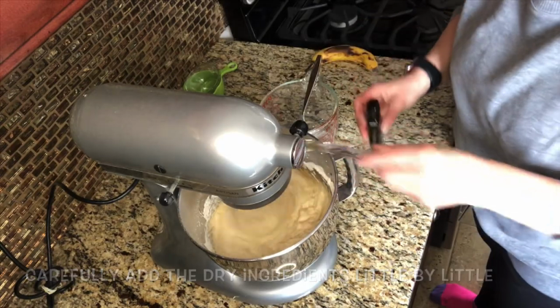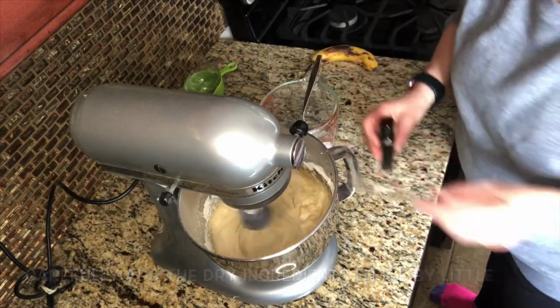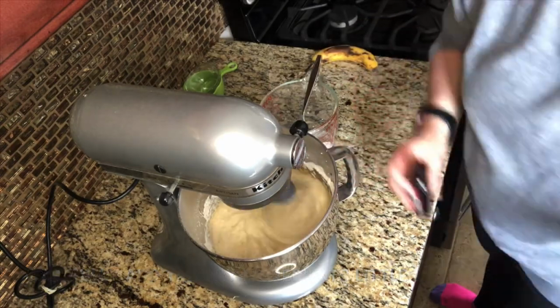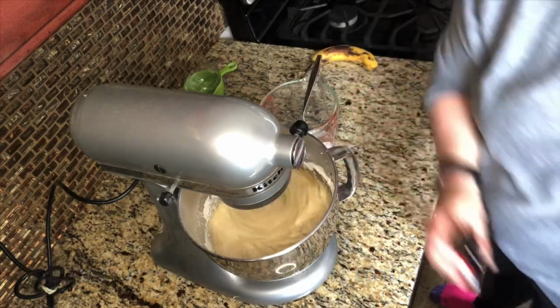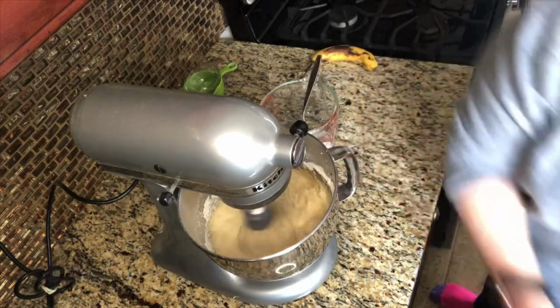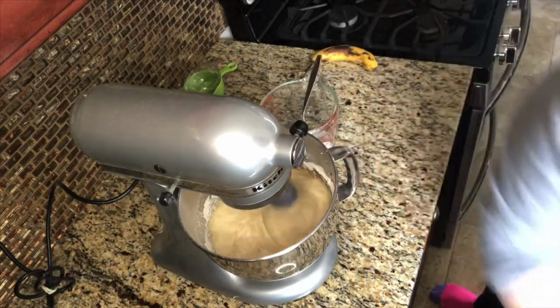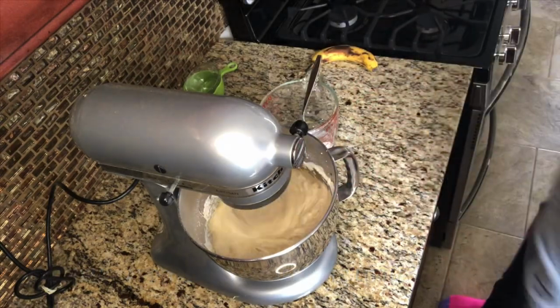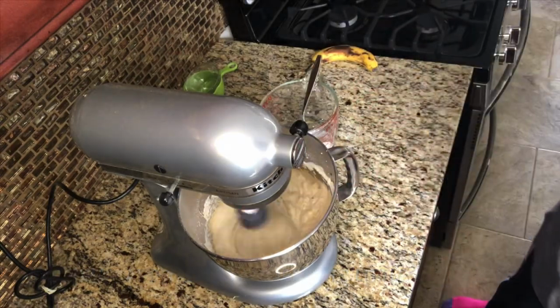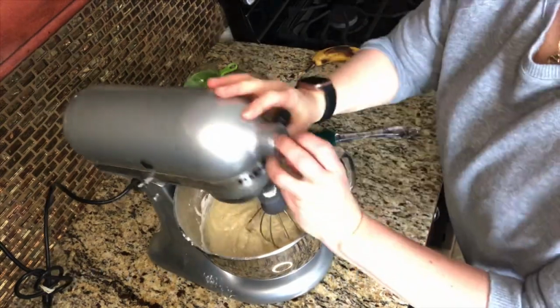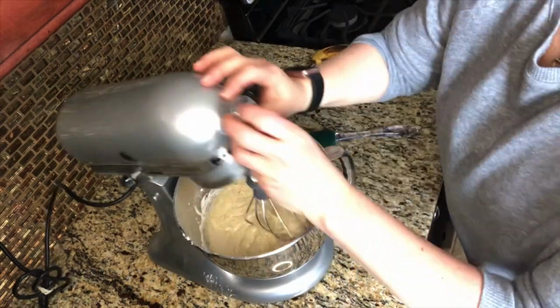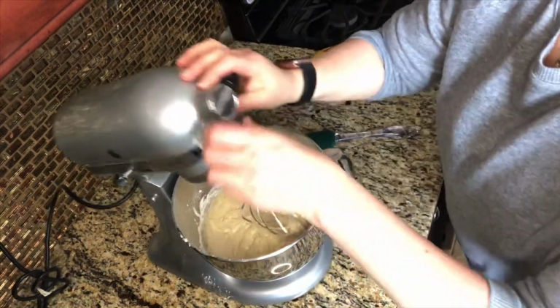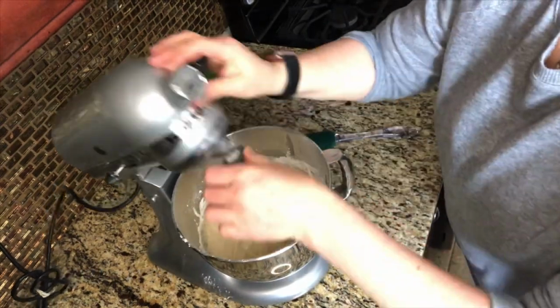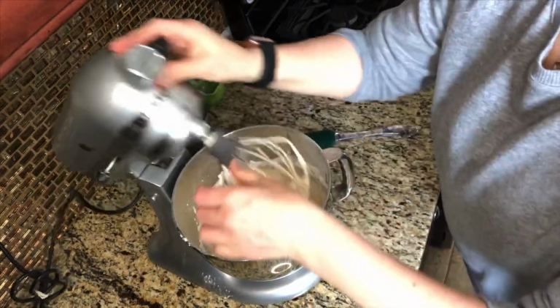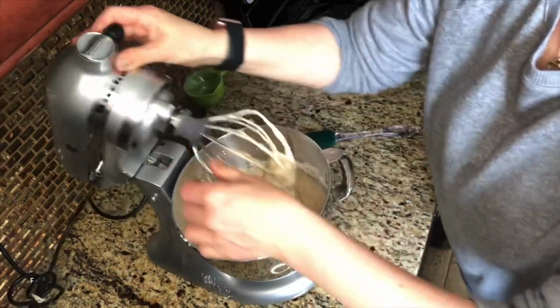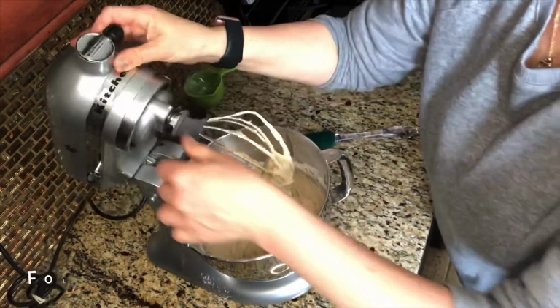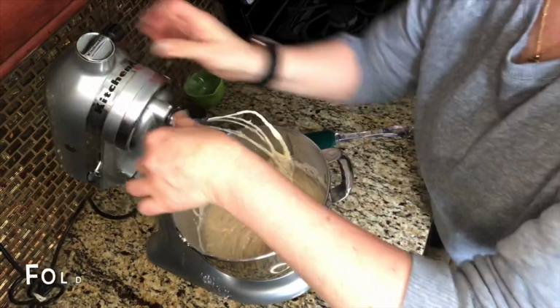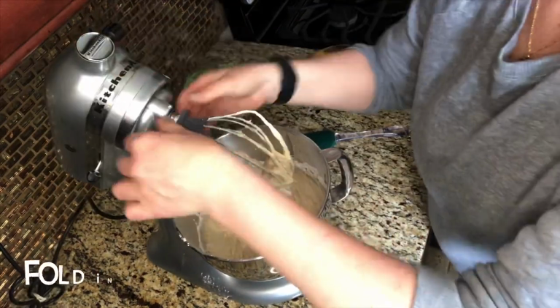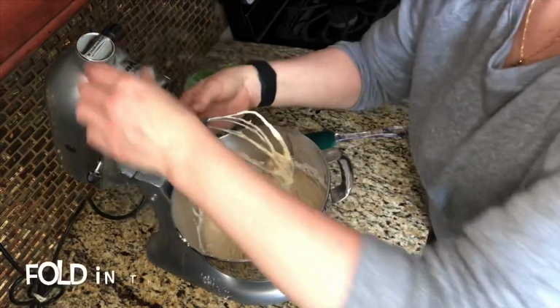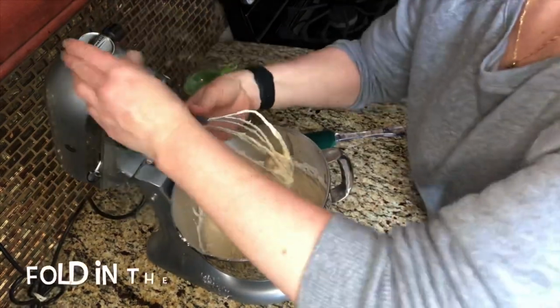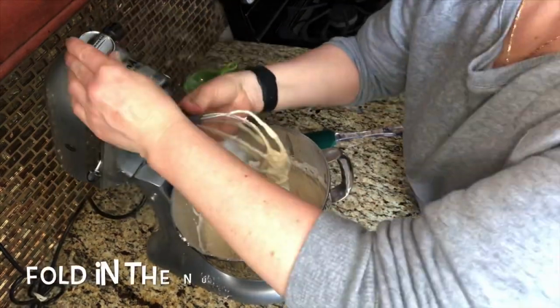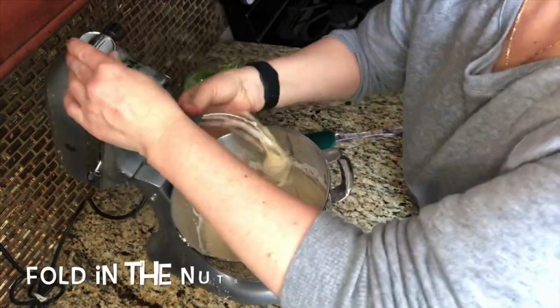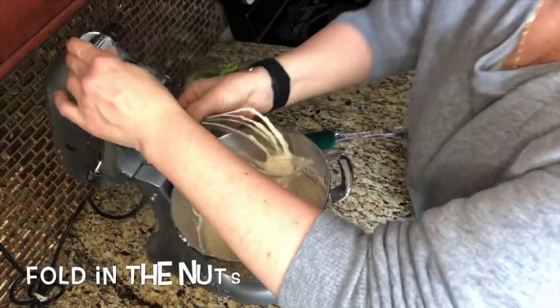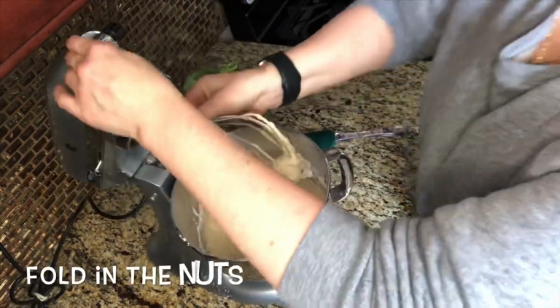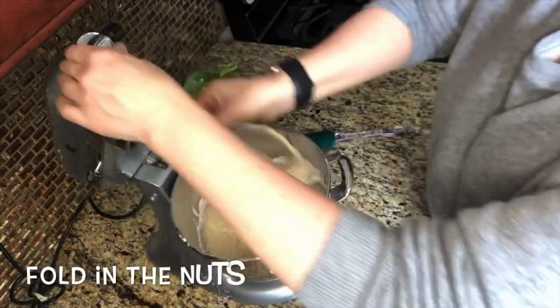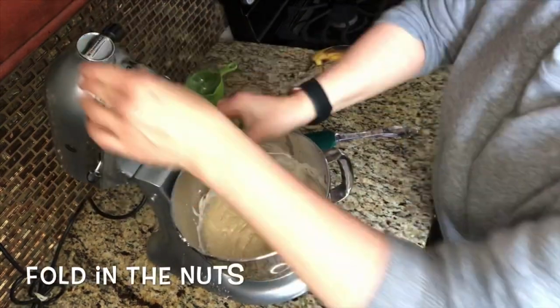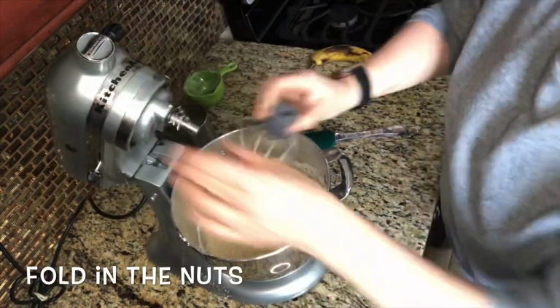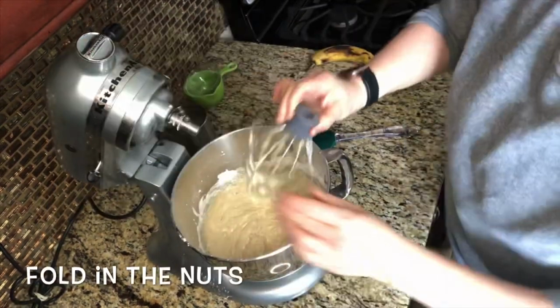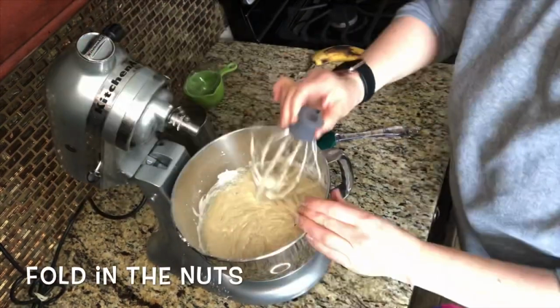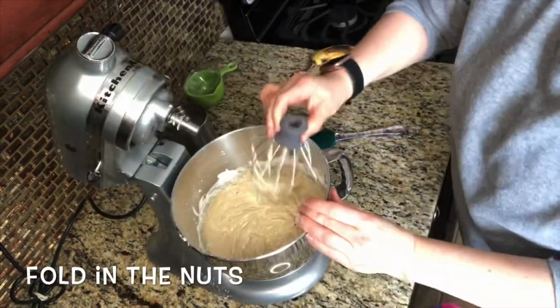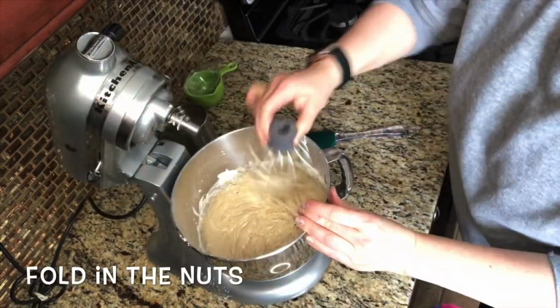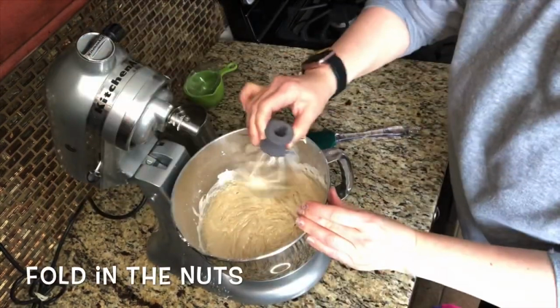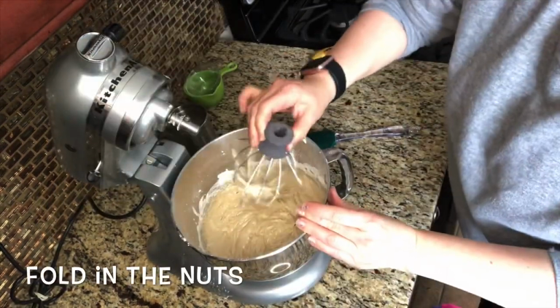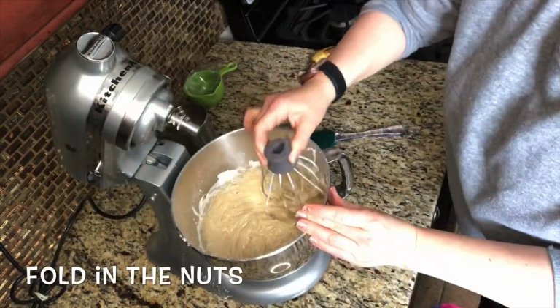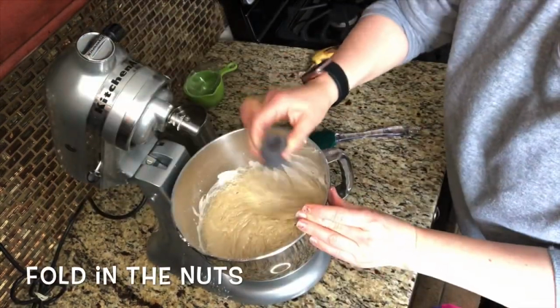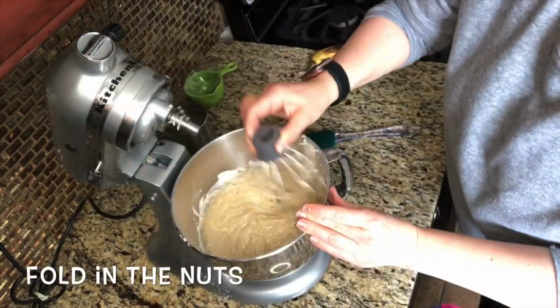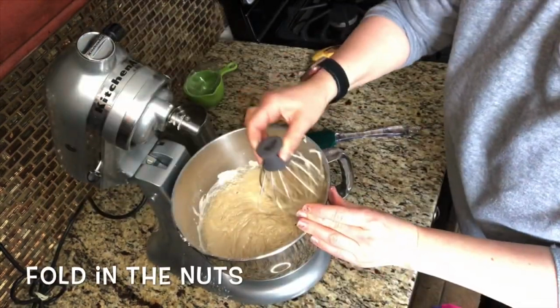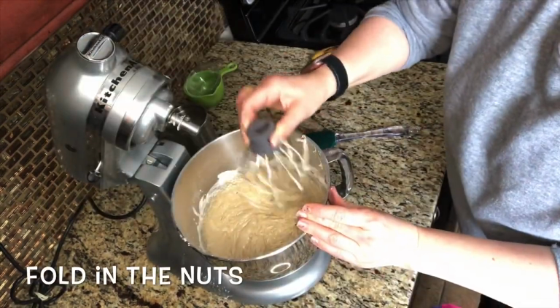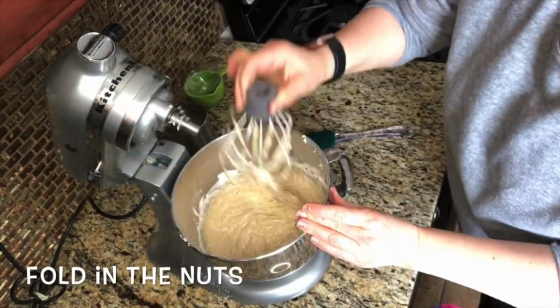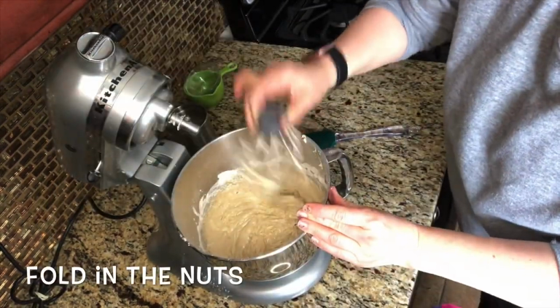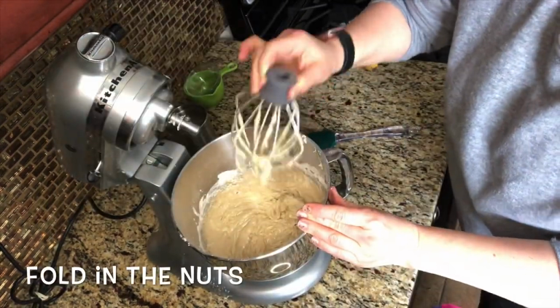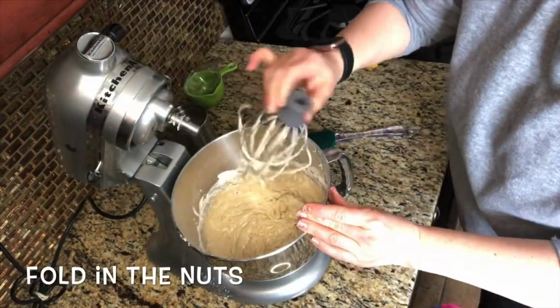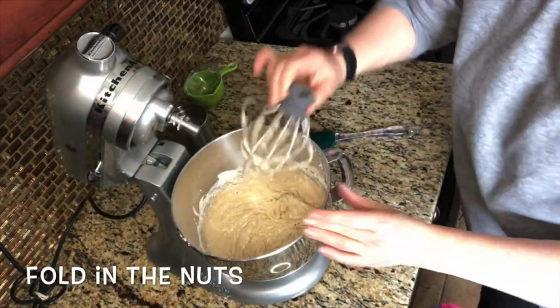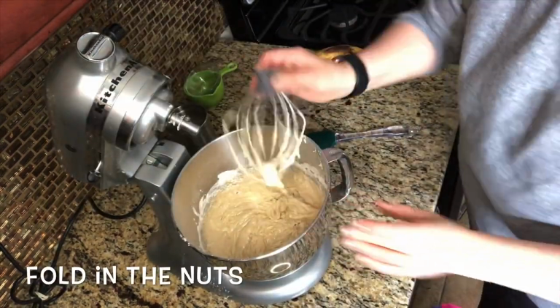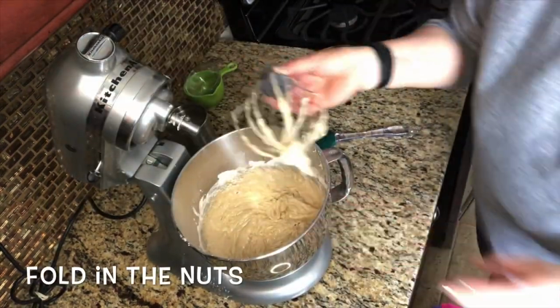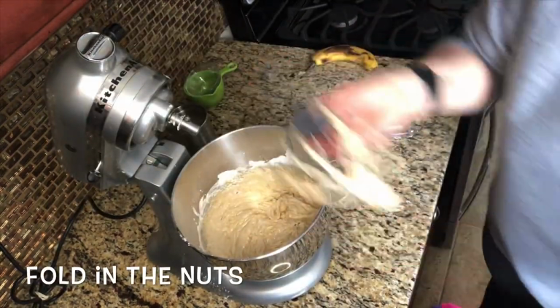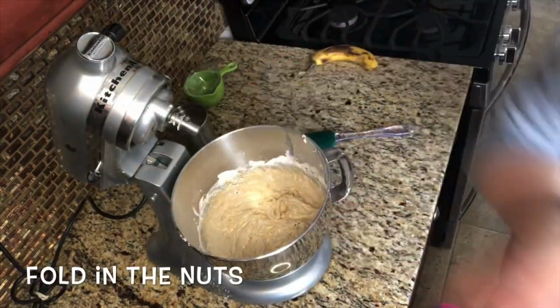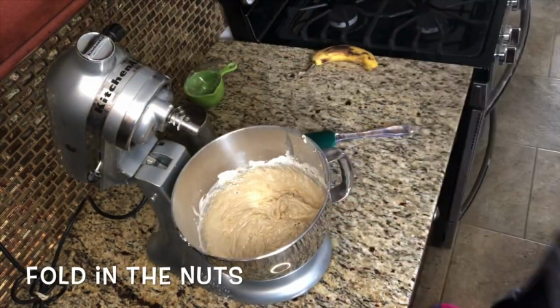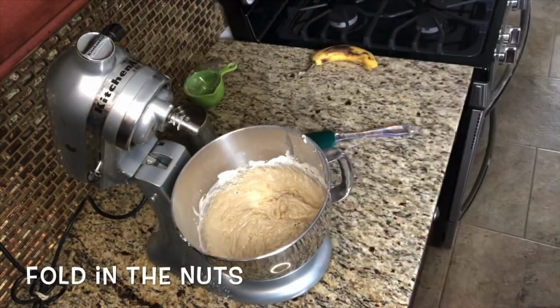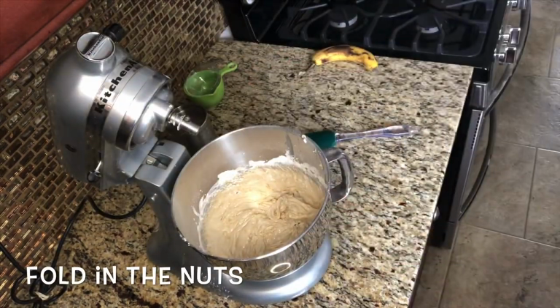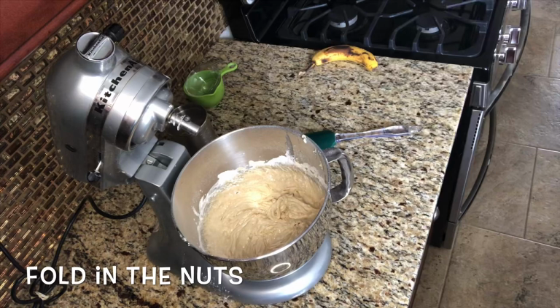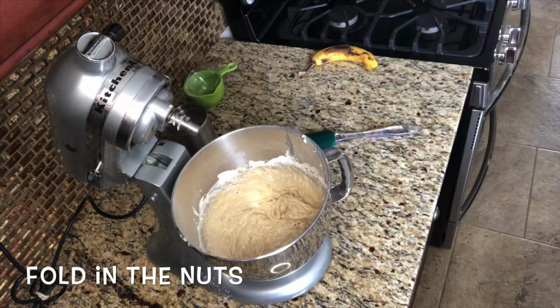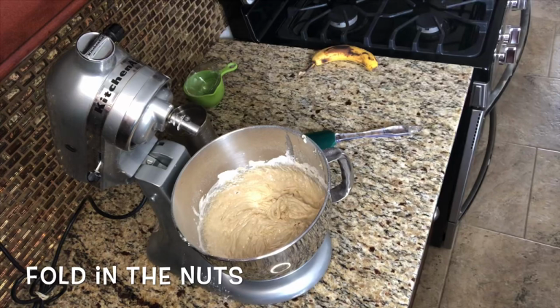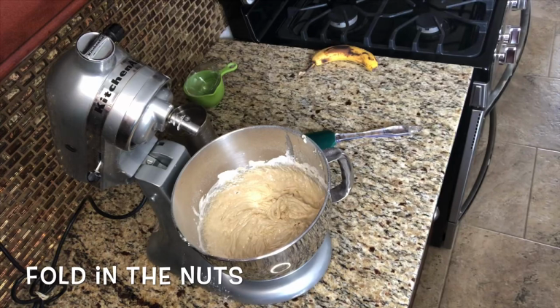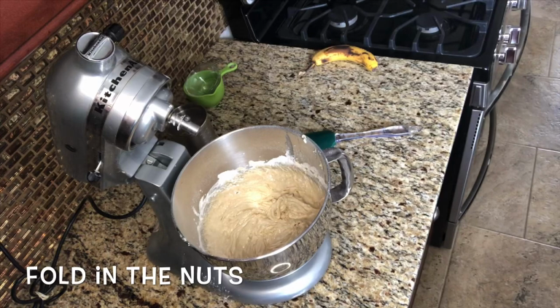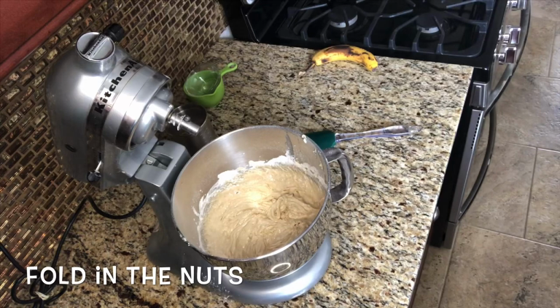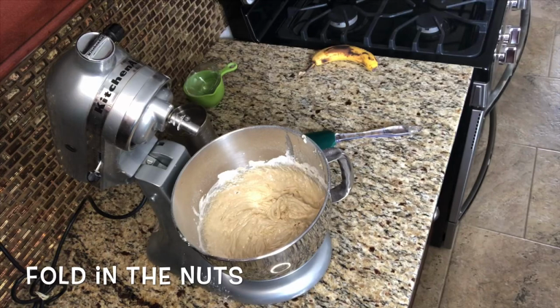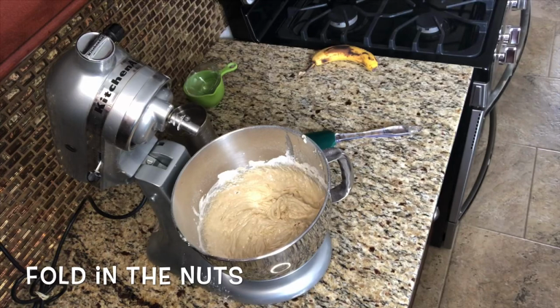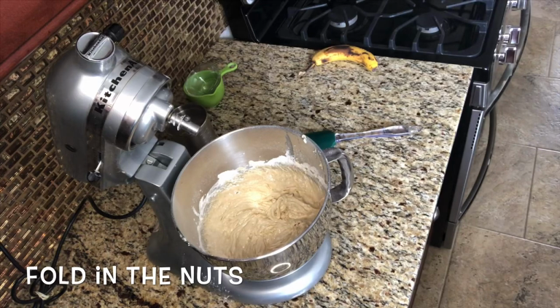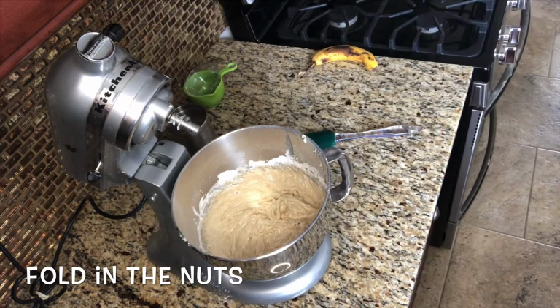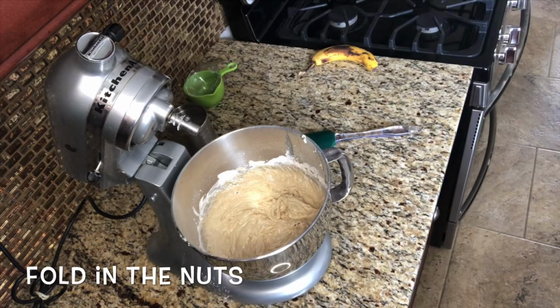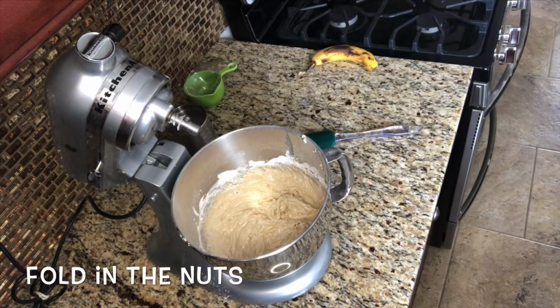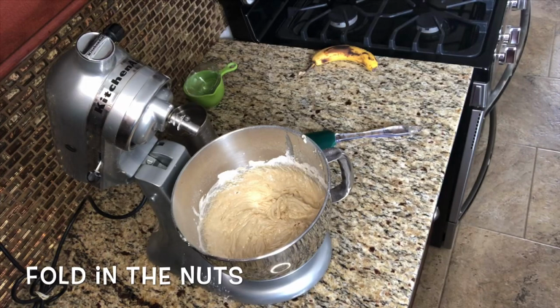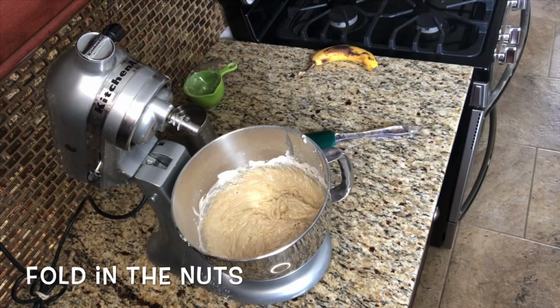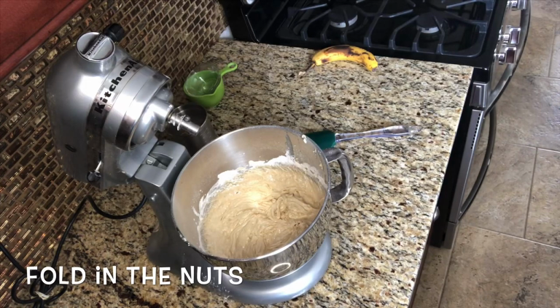Once your ingredients are fully mixed, you can fold in your nuts and your reserved banana.